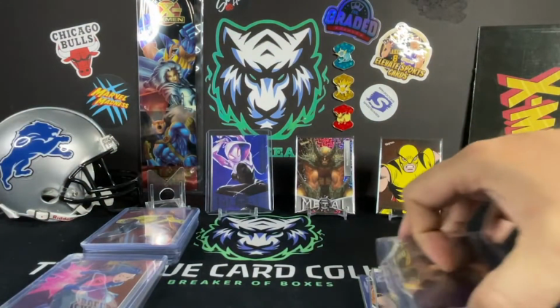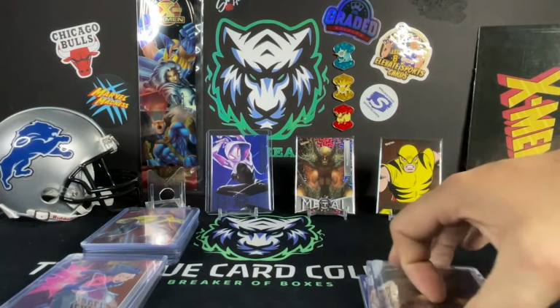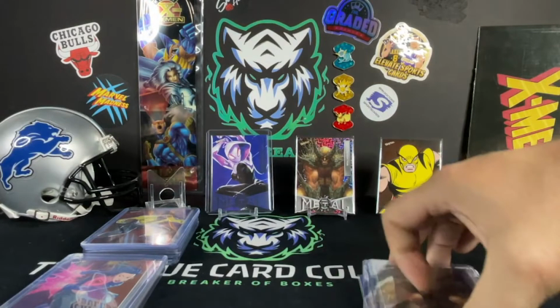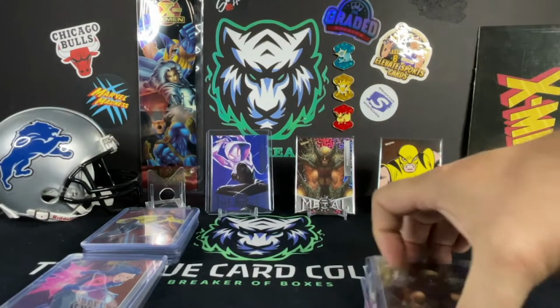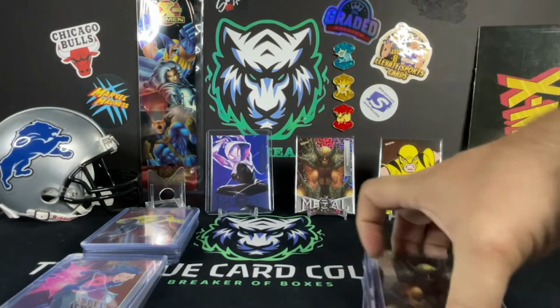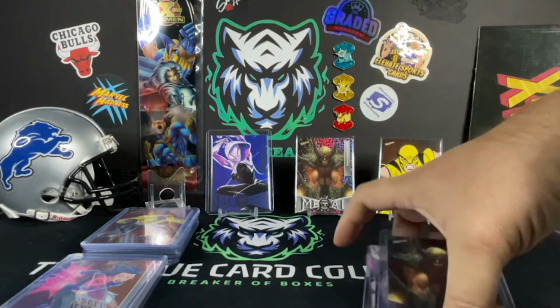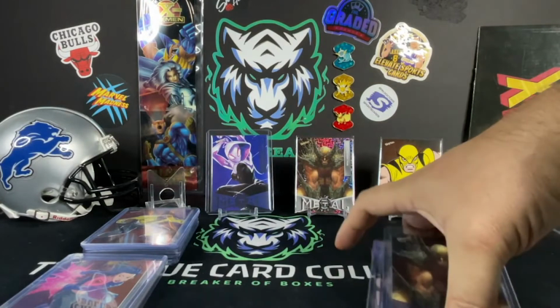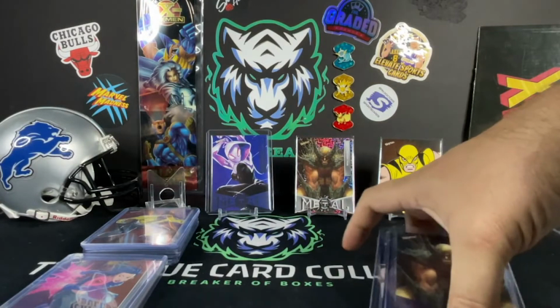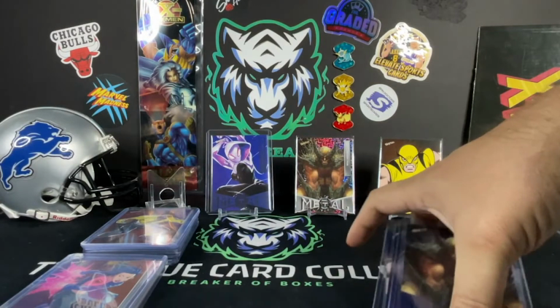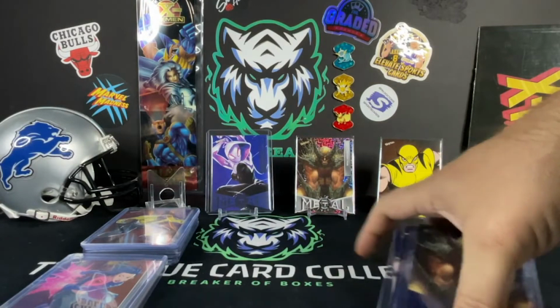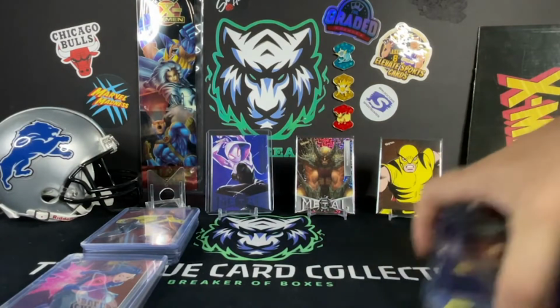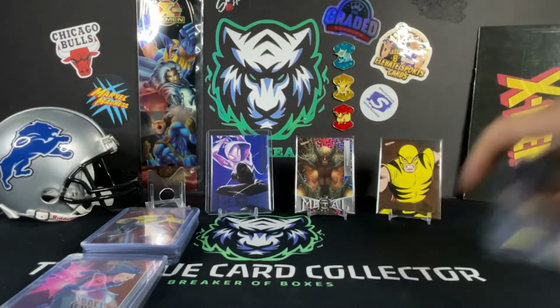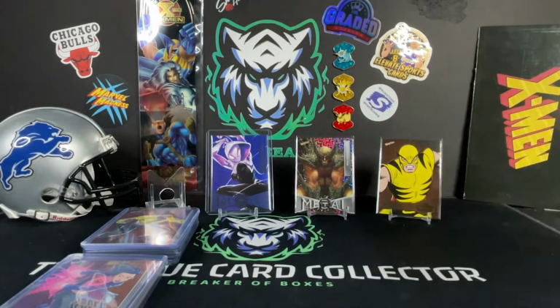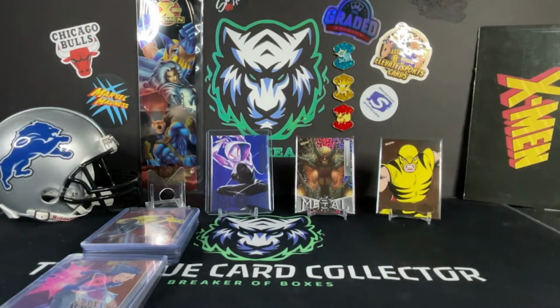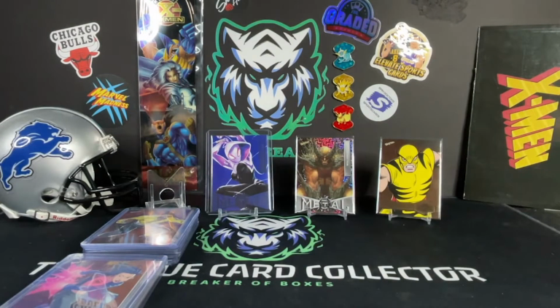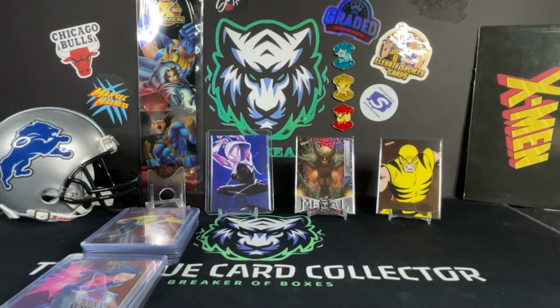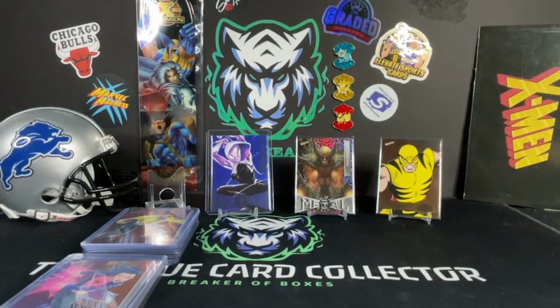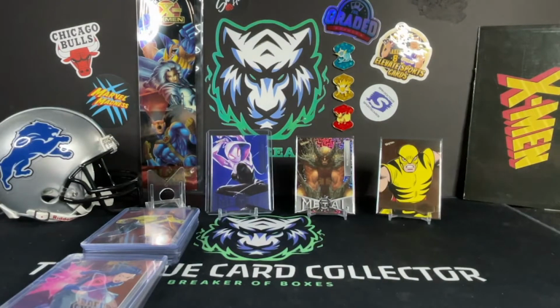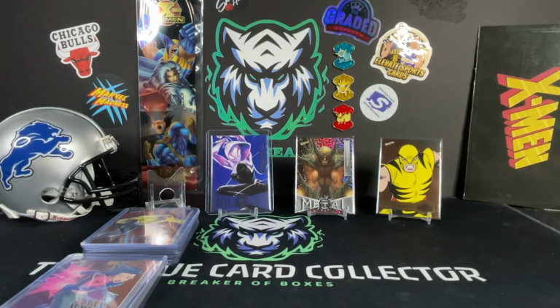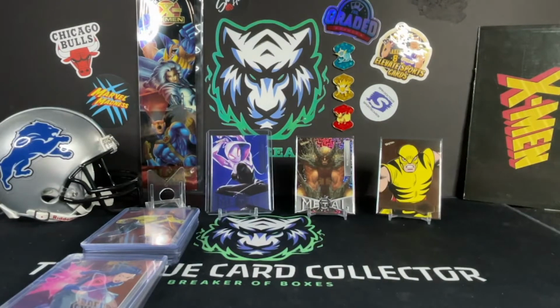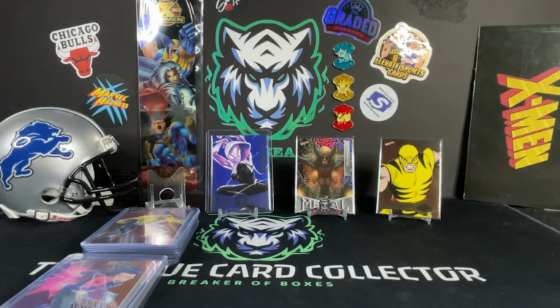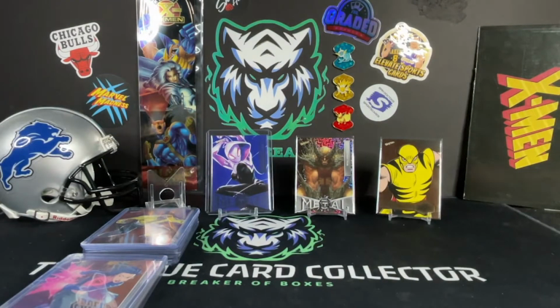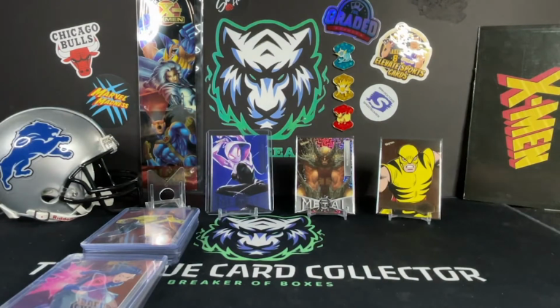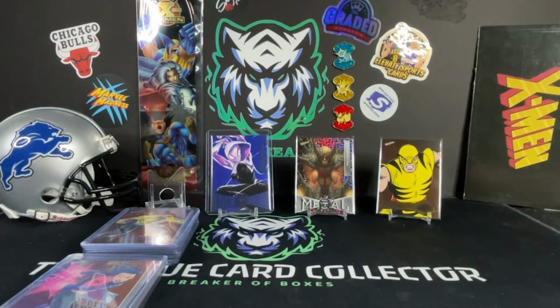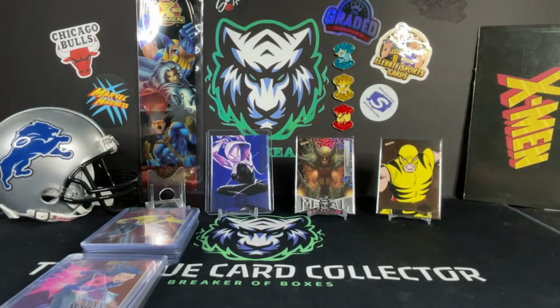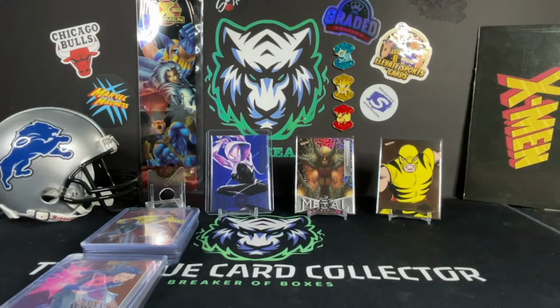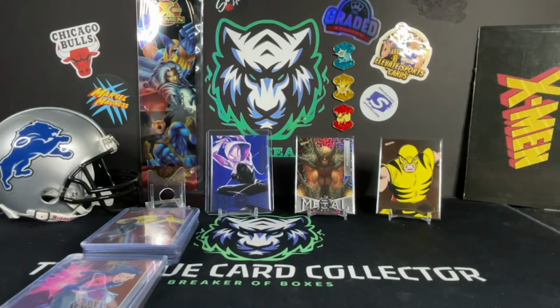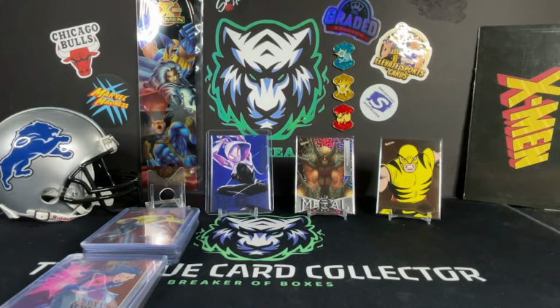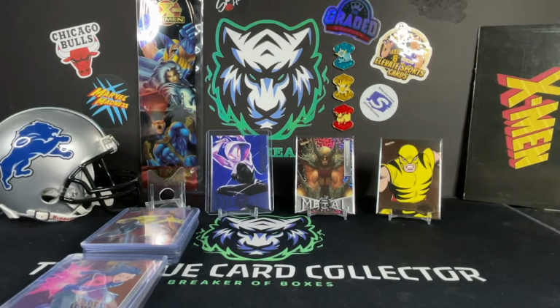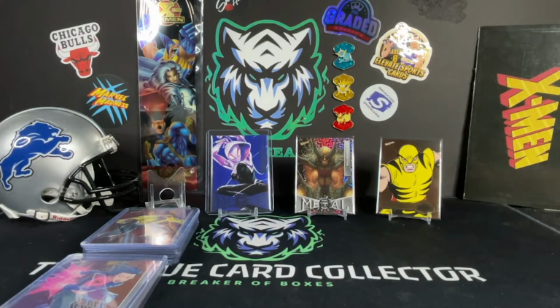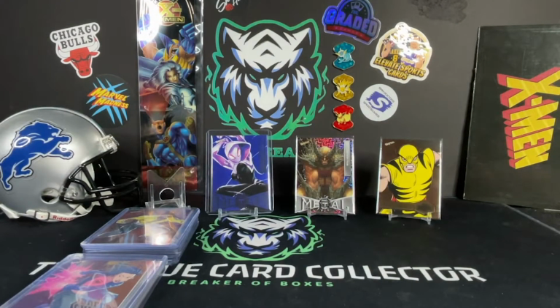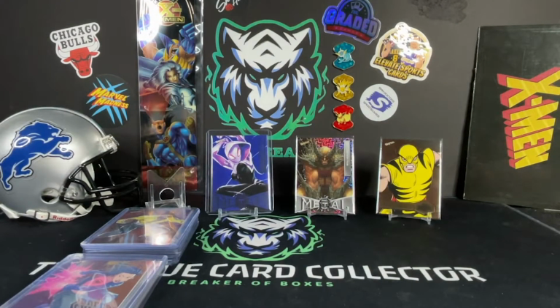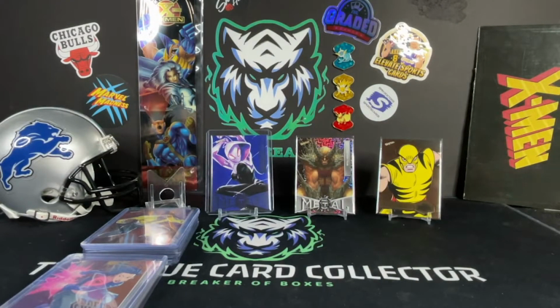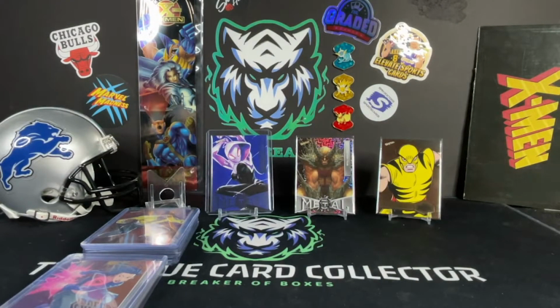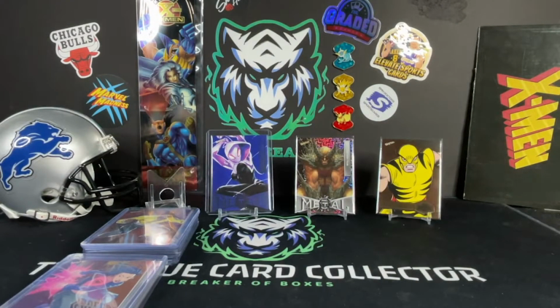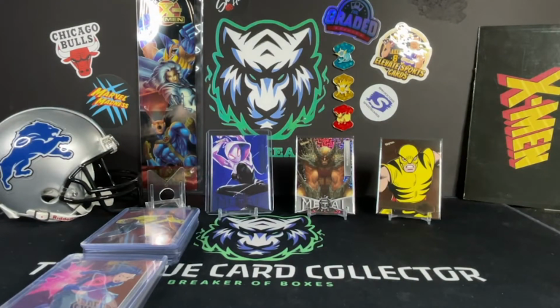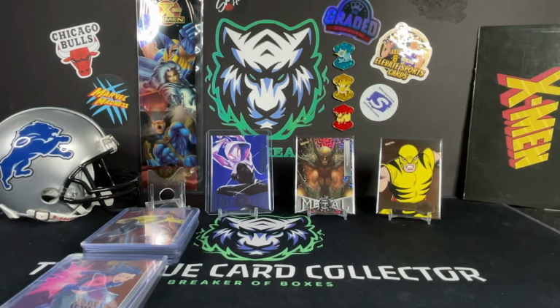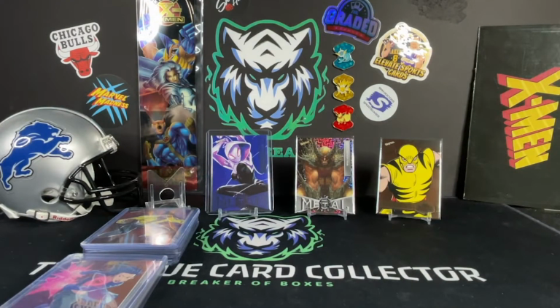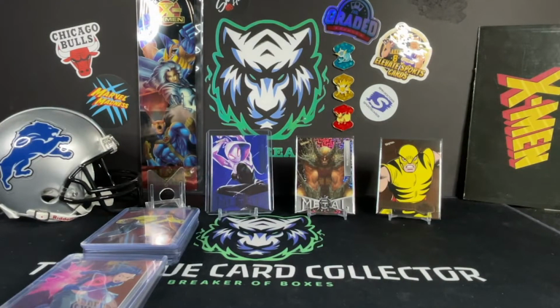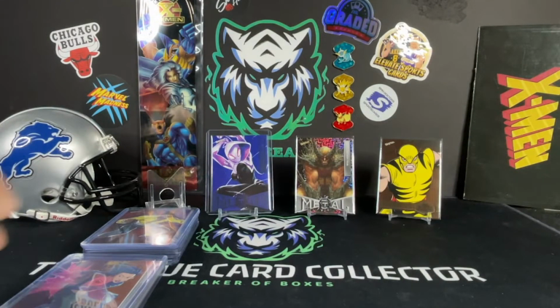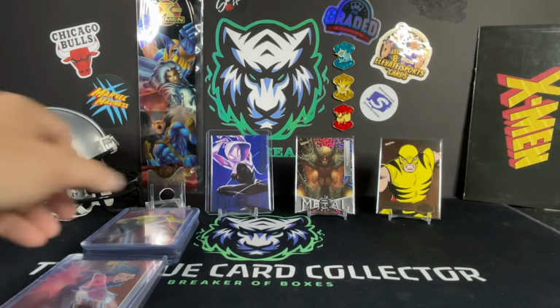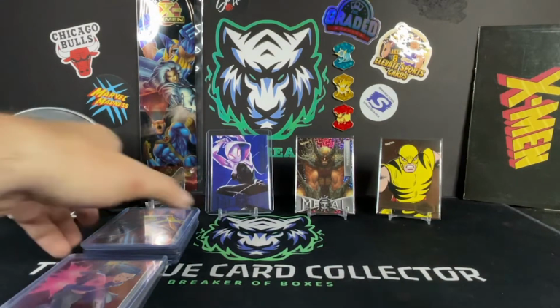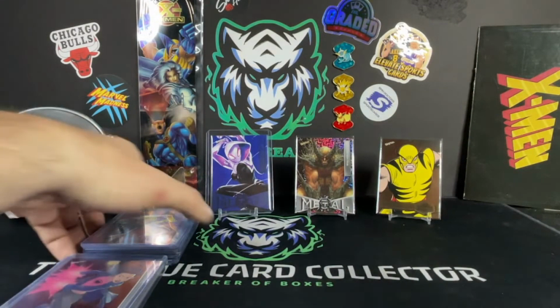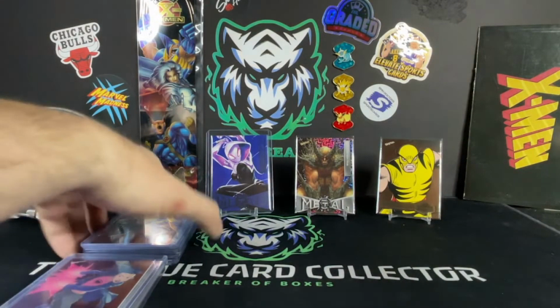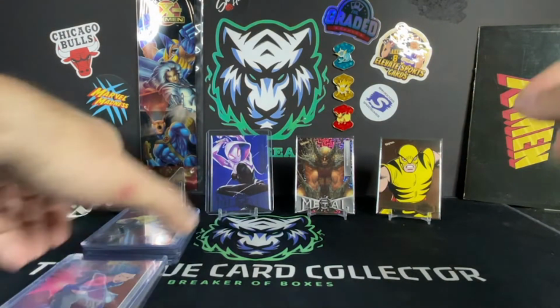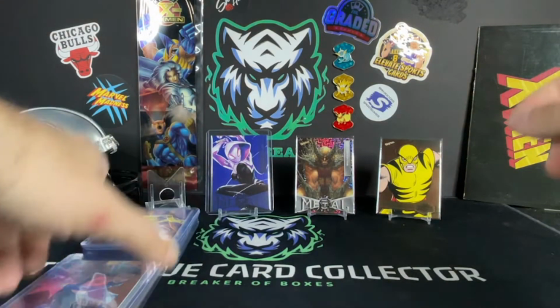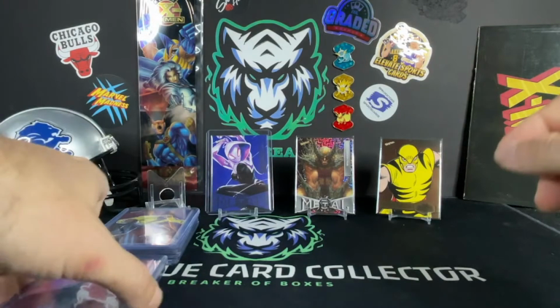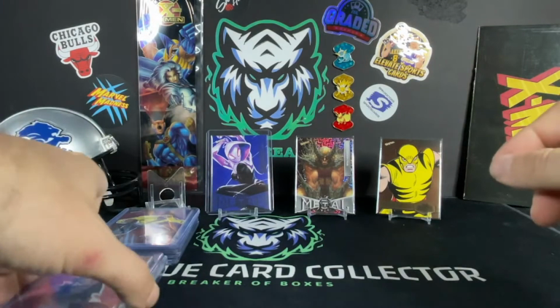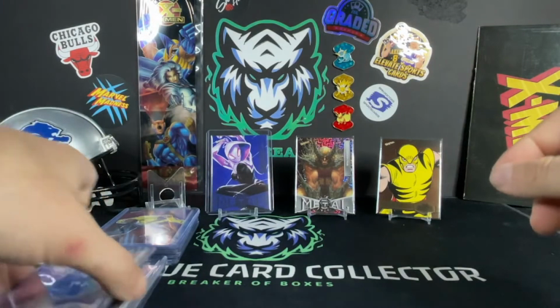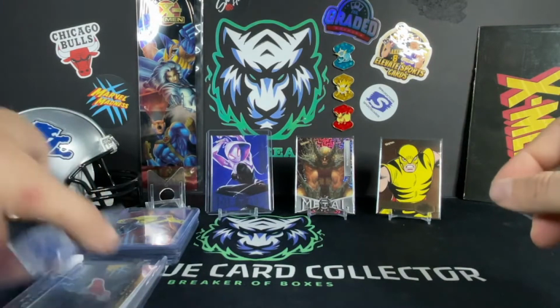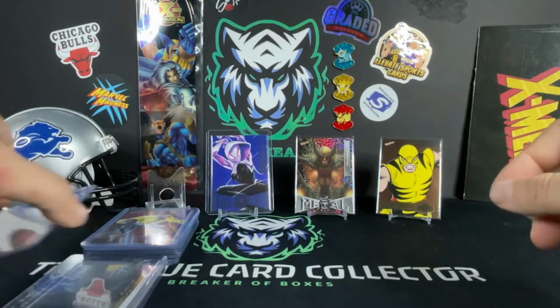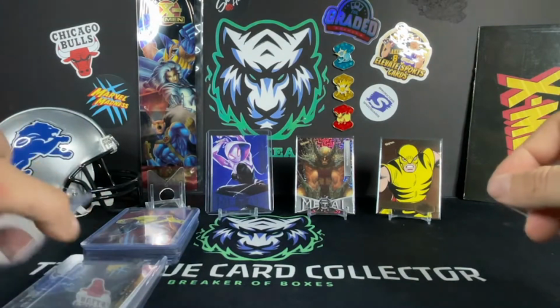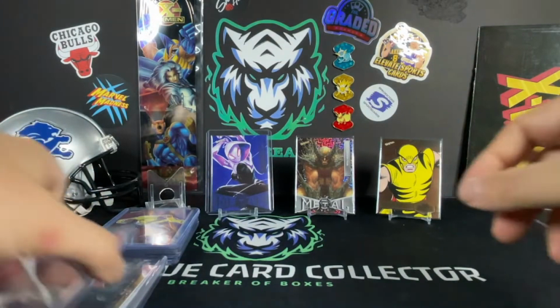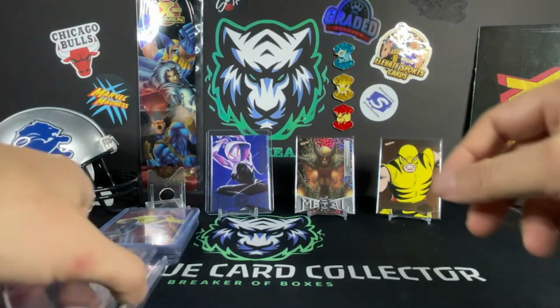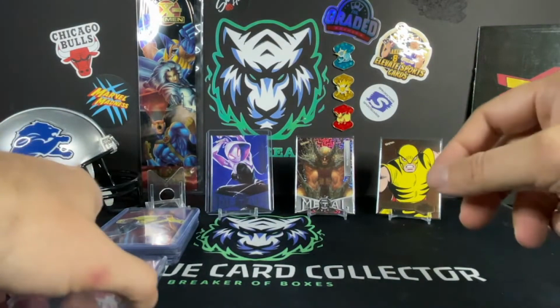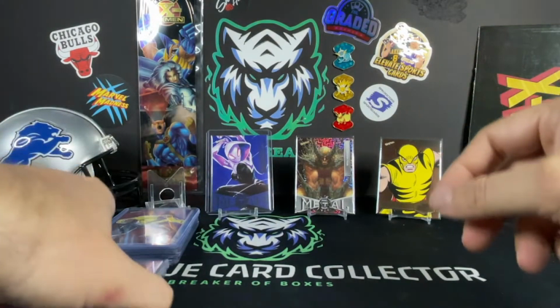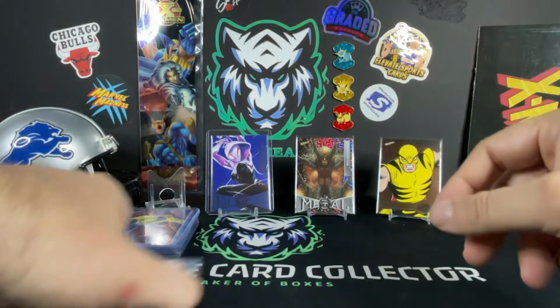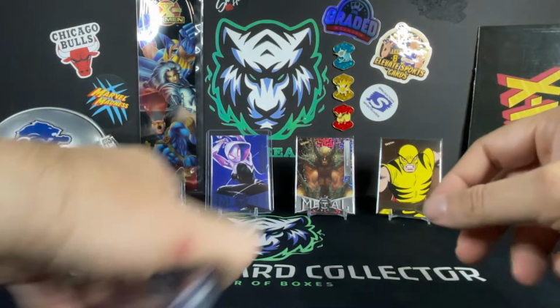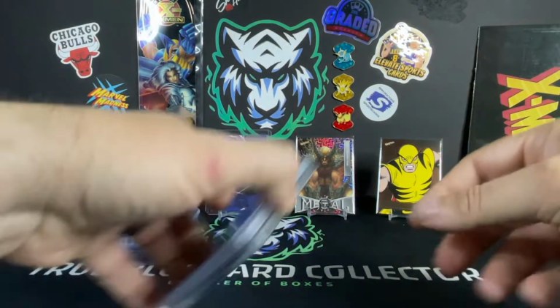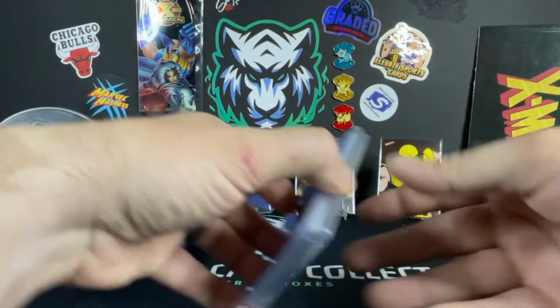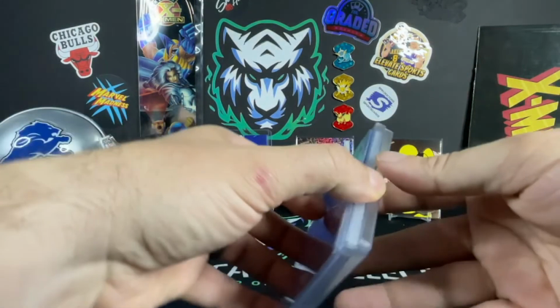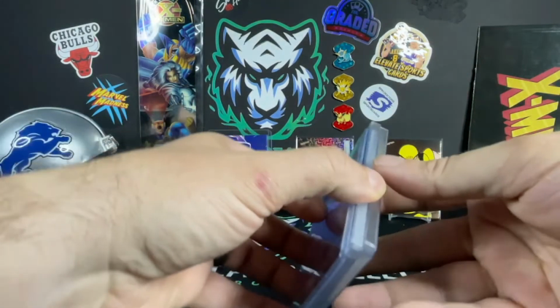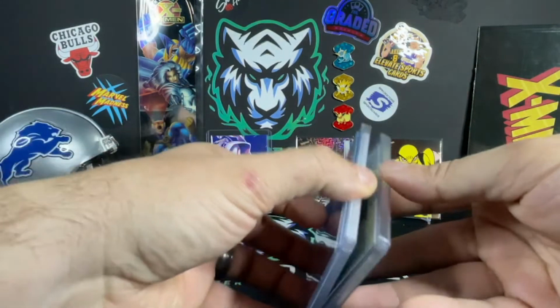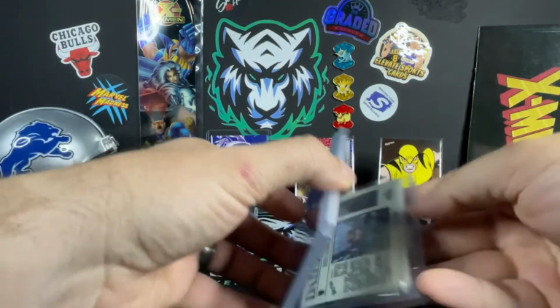Ghost Spider looks really awesome — I love the way that card looks. And if you have the pink parallel numbered to 75 as well, it's really sweet. I think the Ghost Spider is probably my favorite blue of all the blues out there.